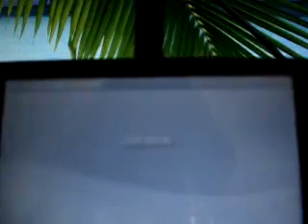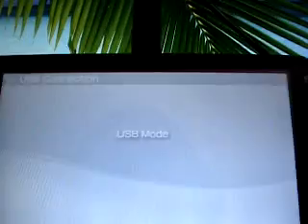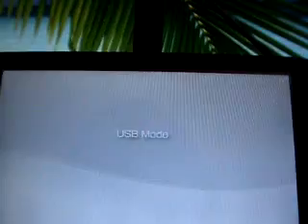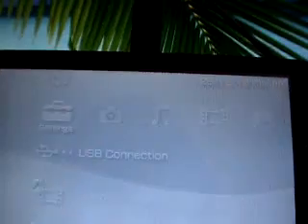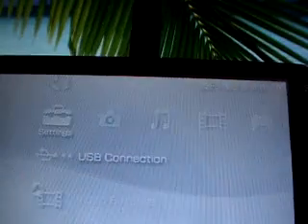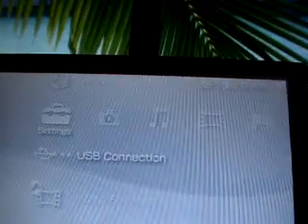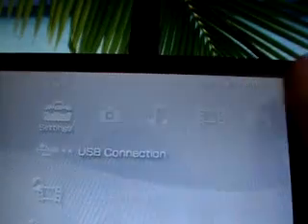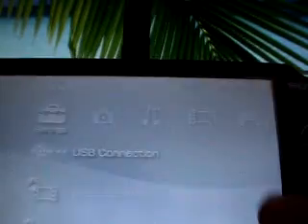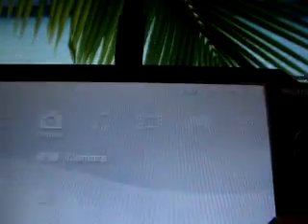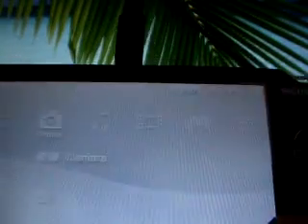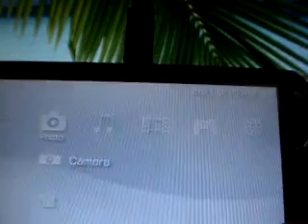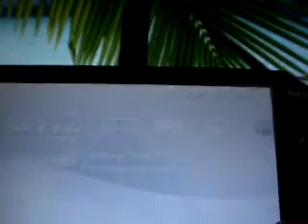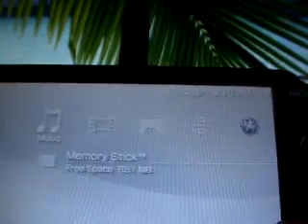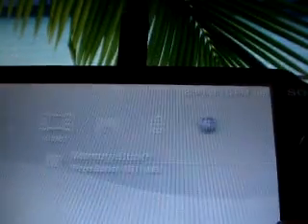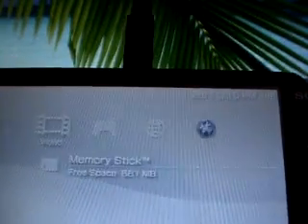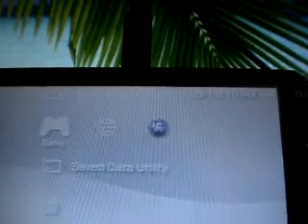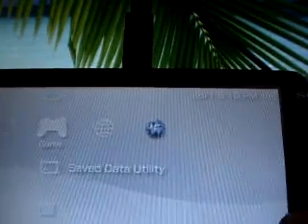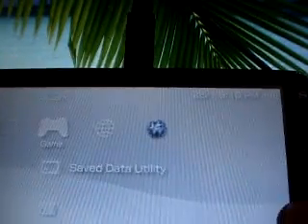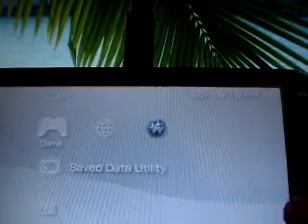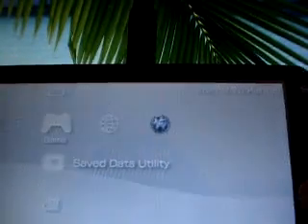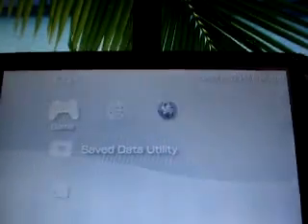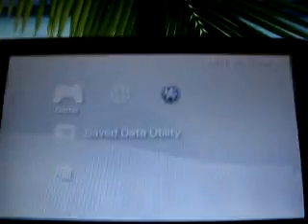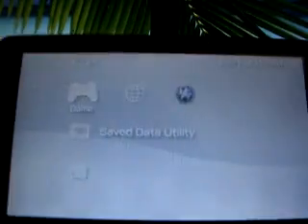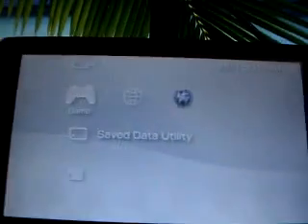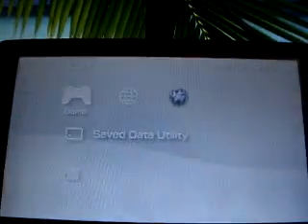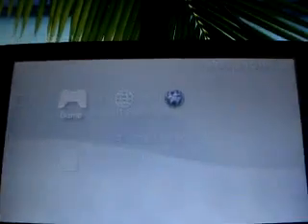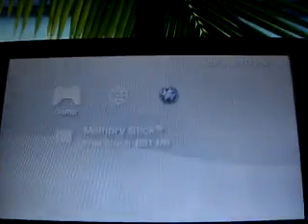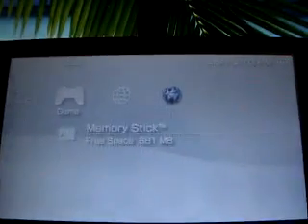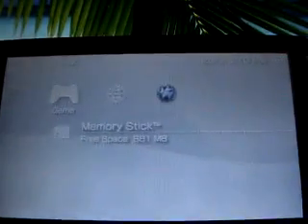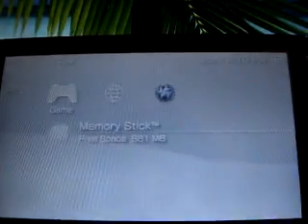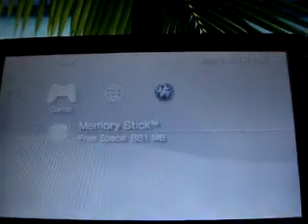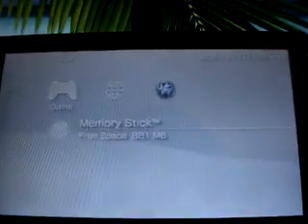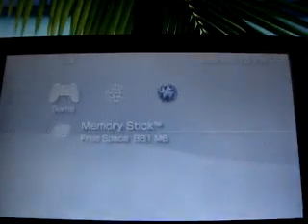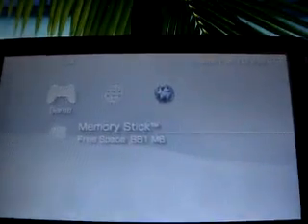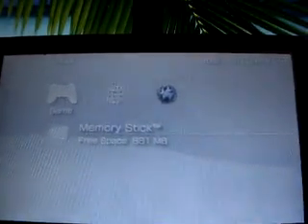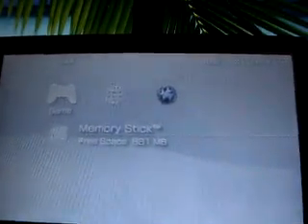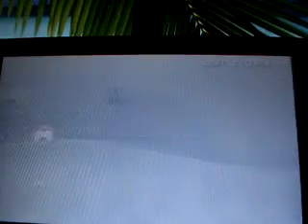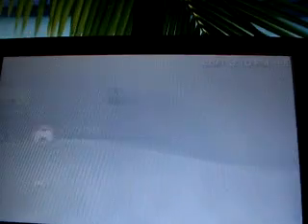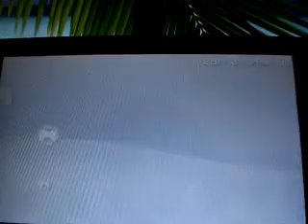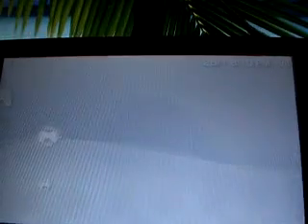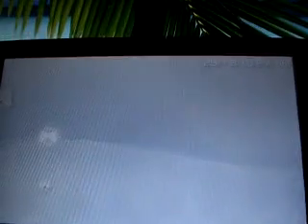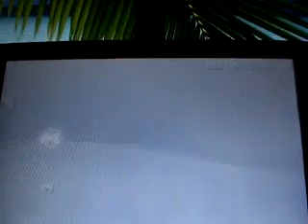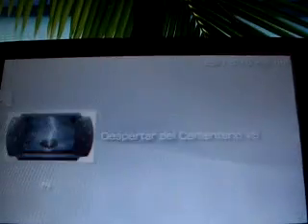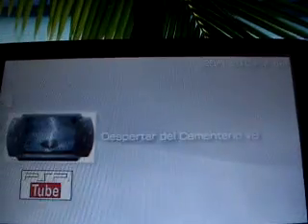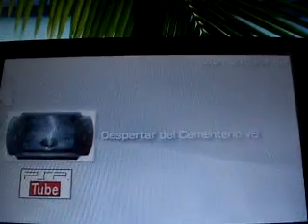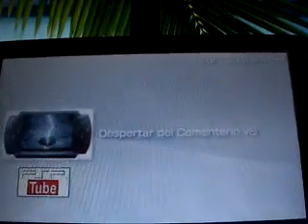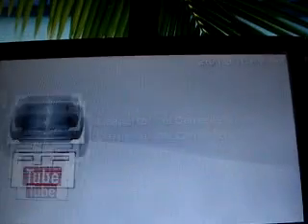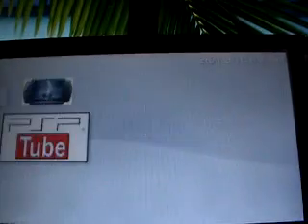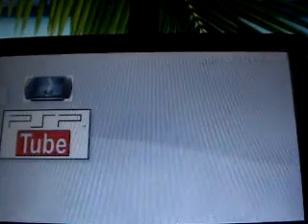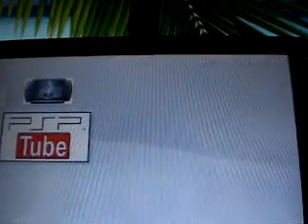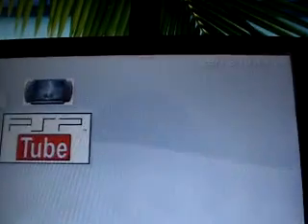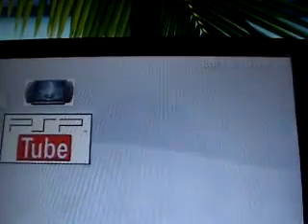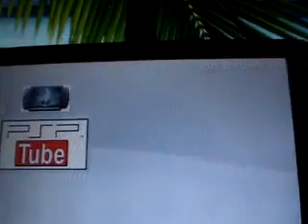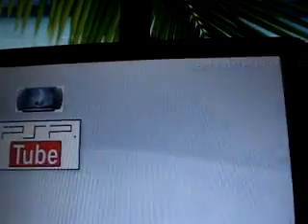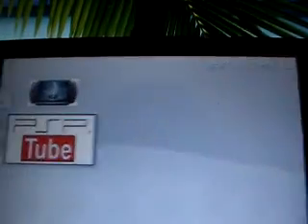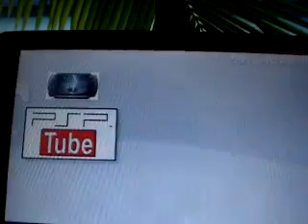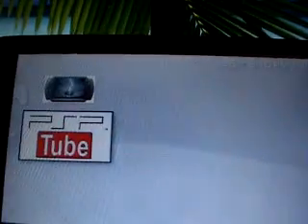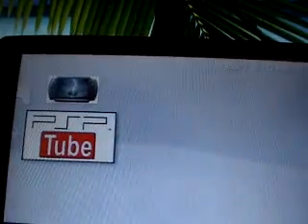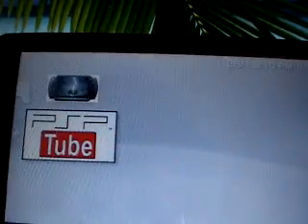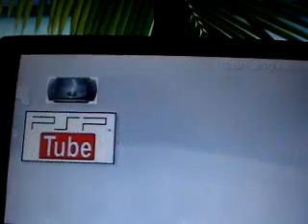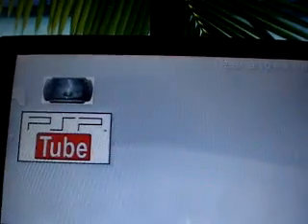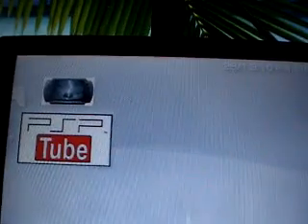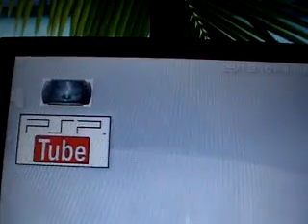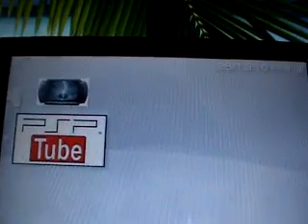Back to your PSP — quit out of USB mode, go into Game, then Memory Stick, and you'll see PSP Tube. Click on it.